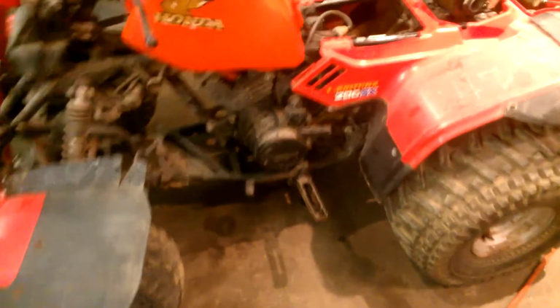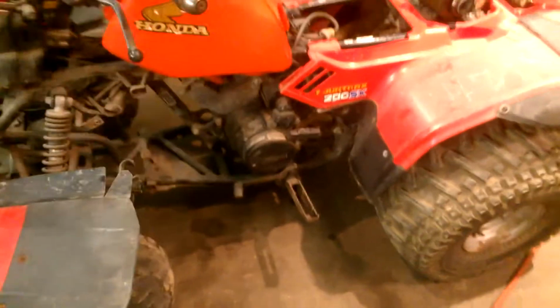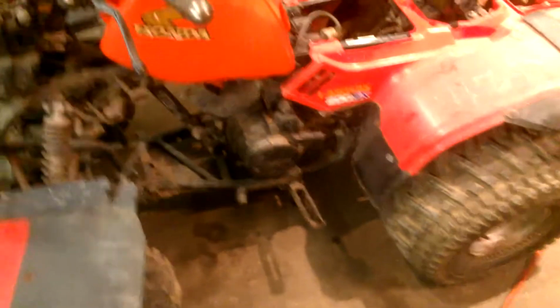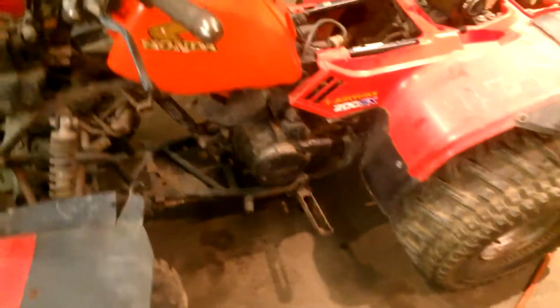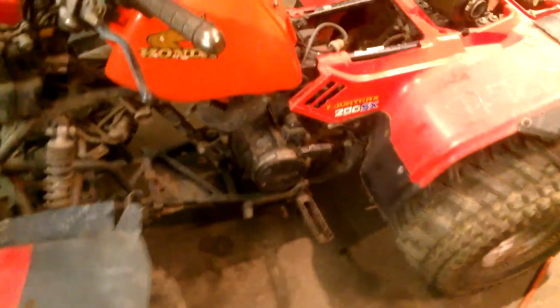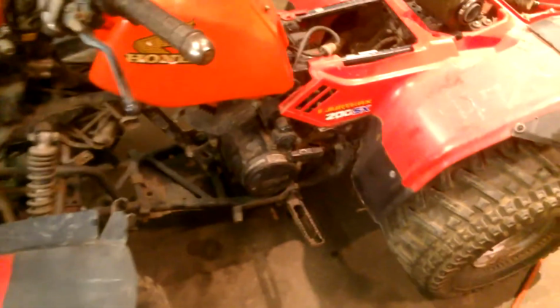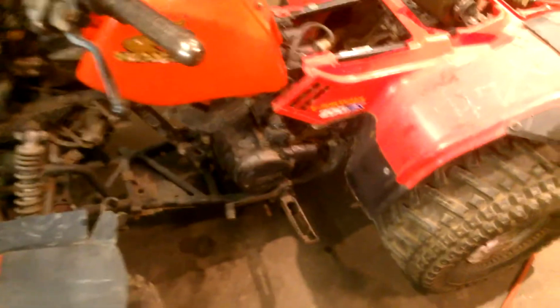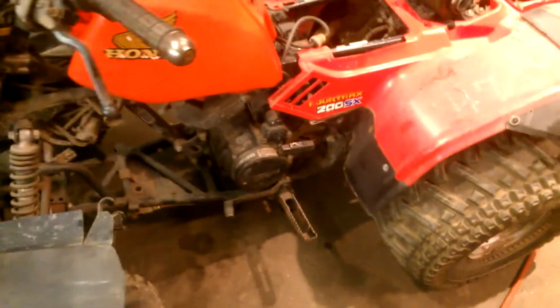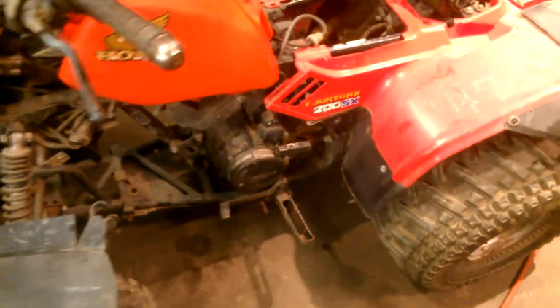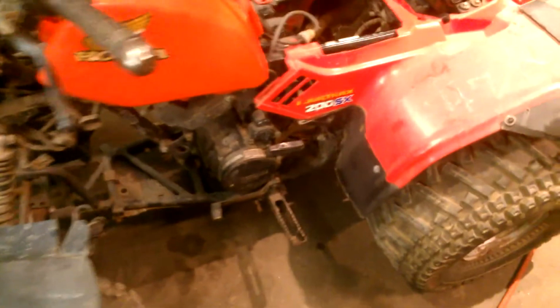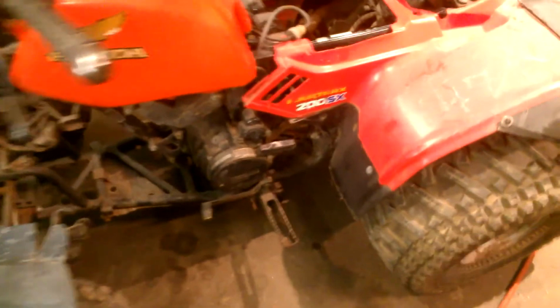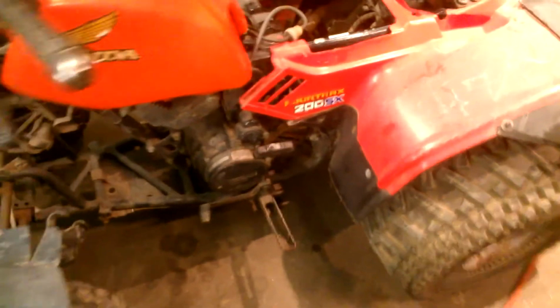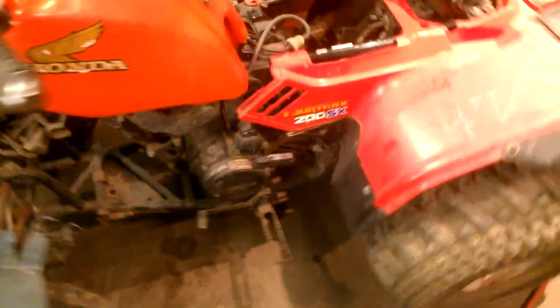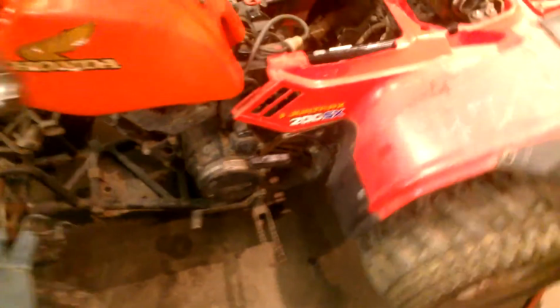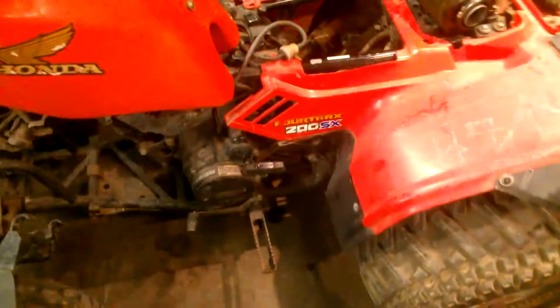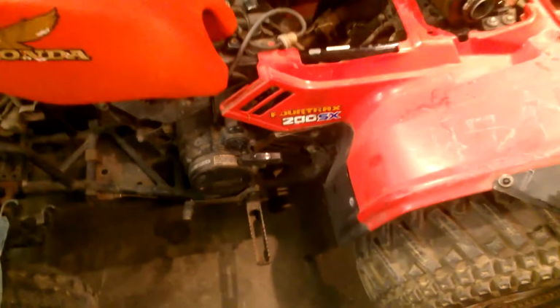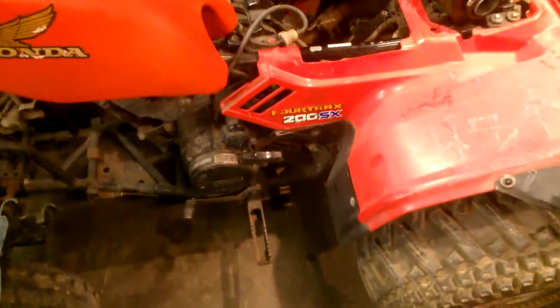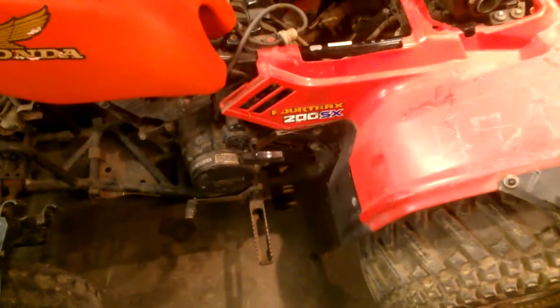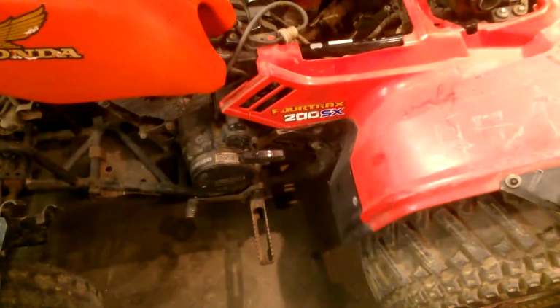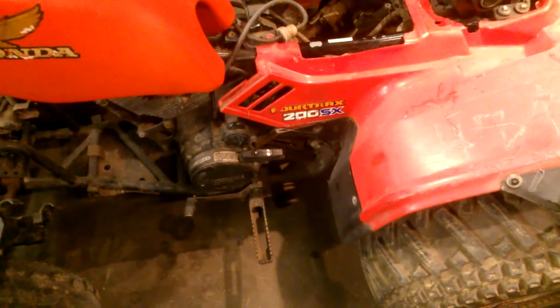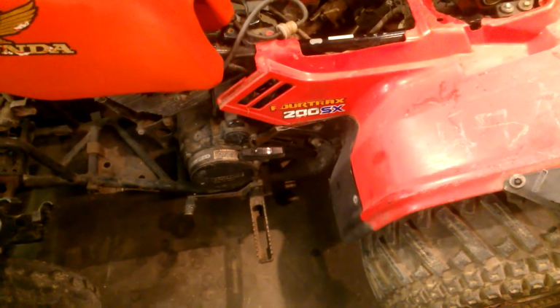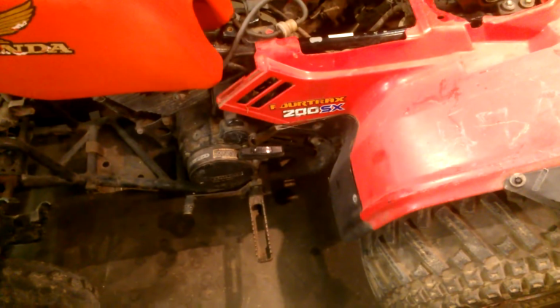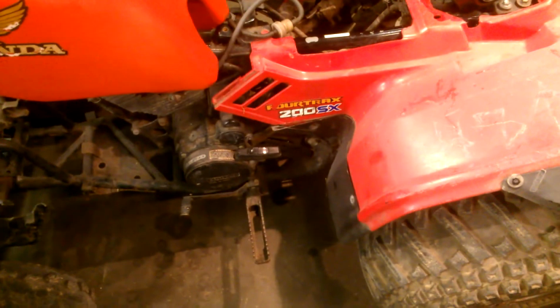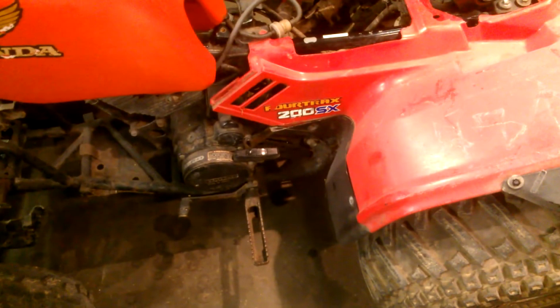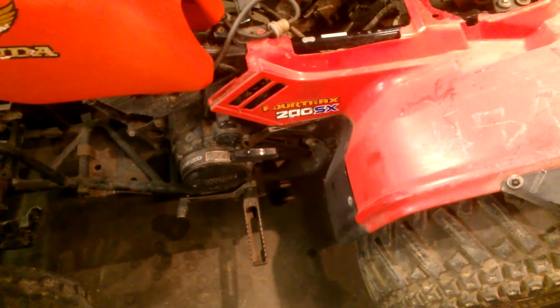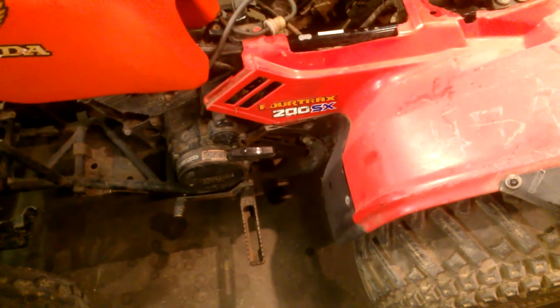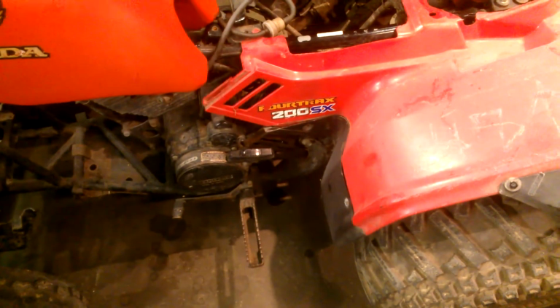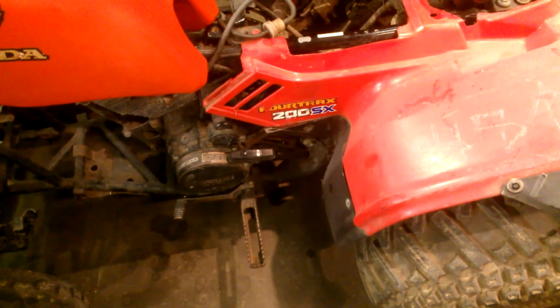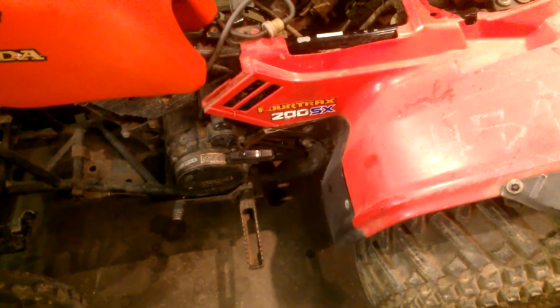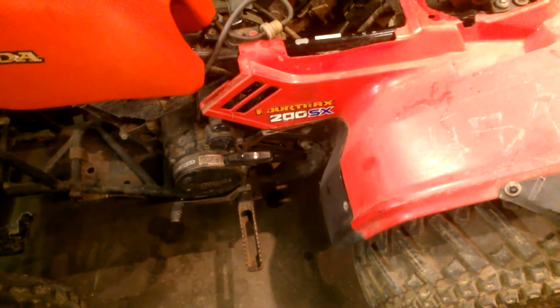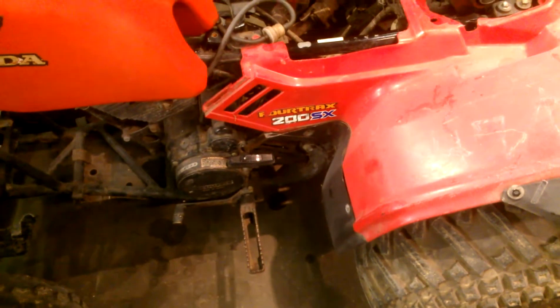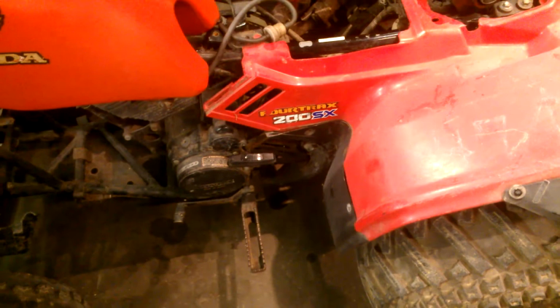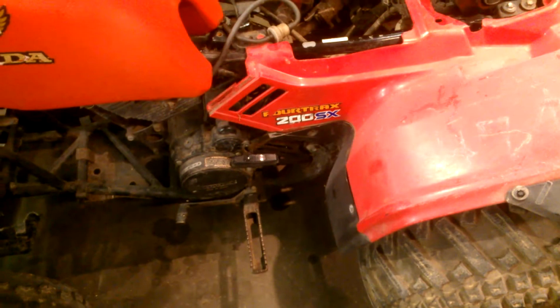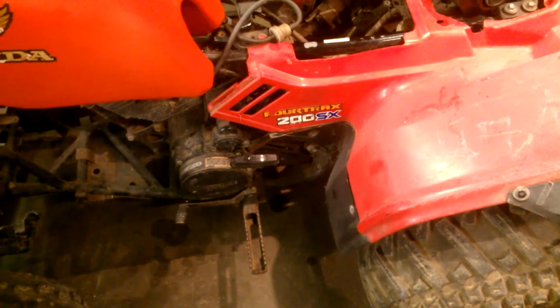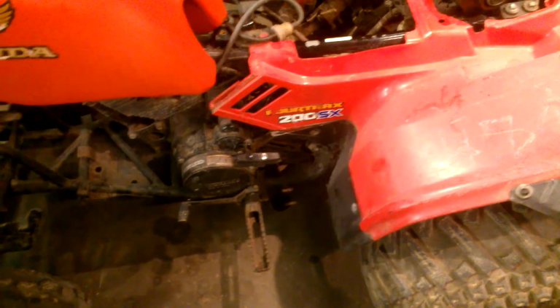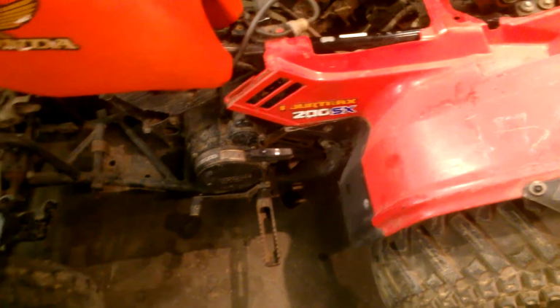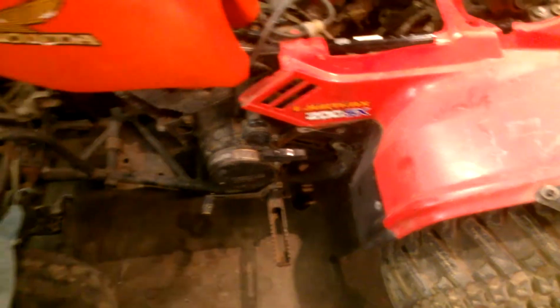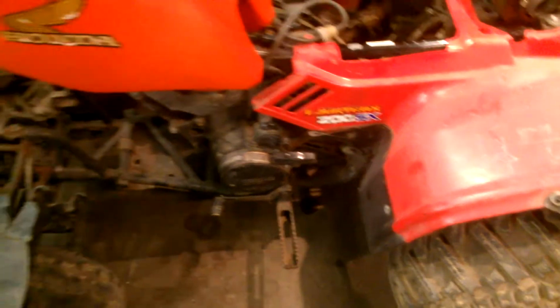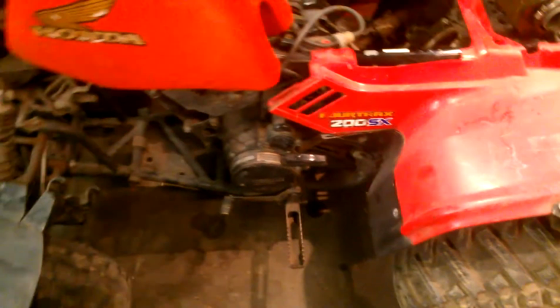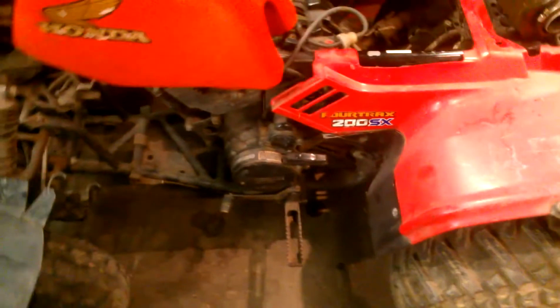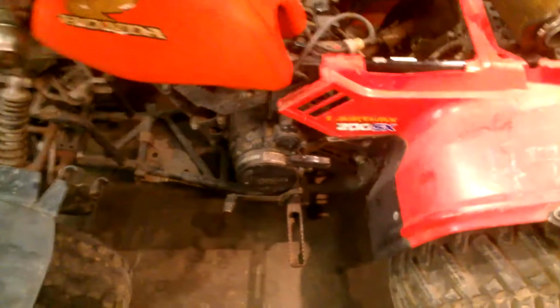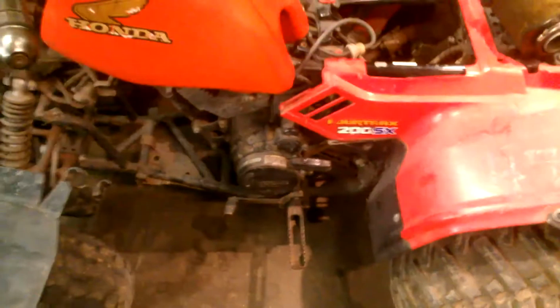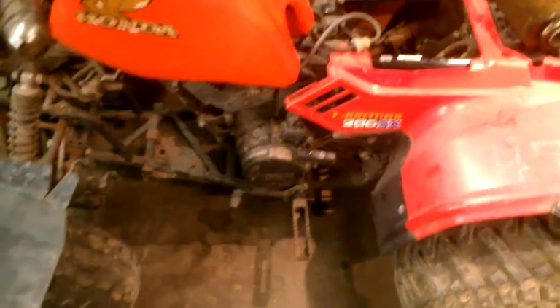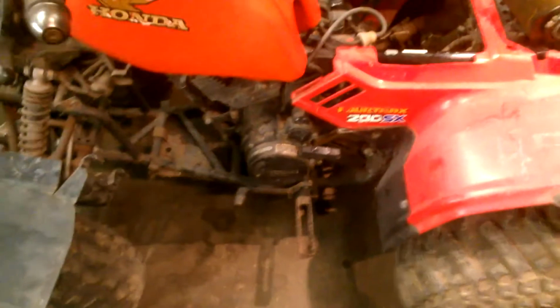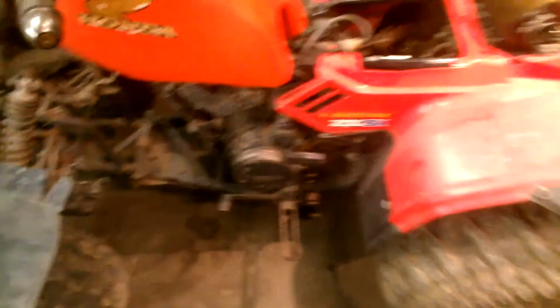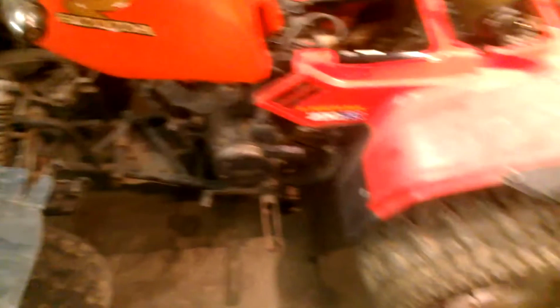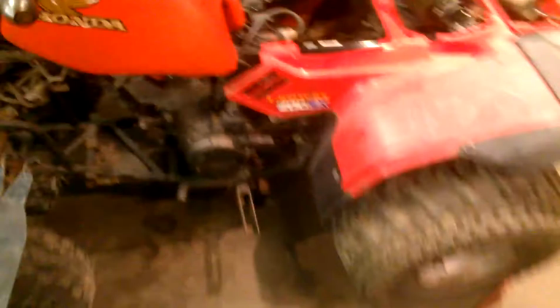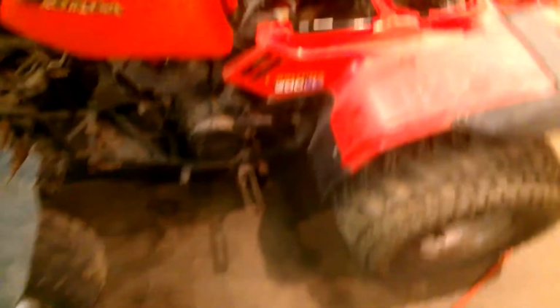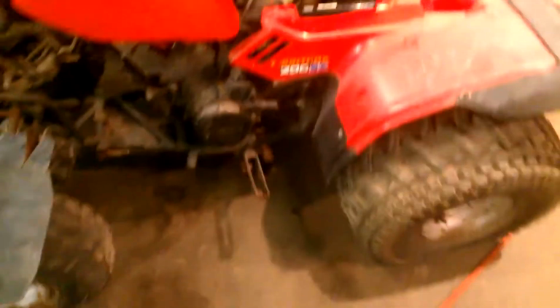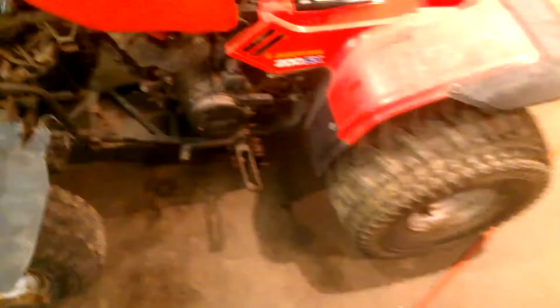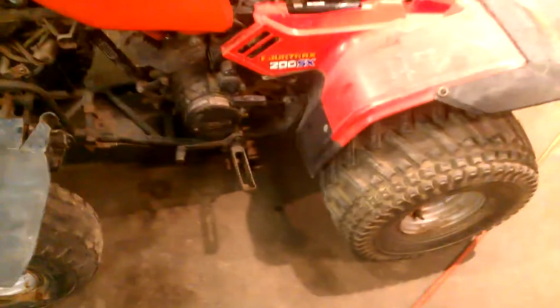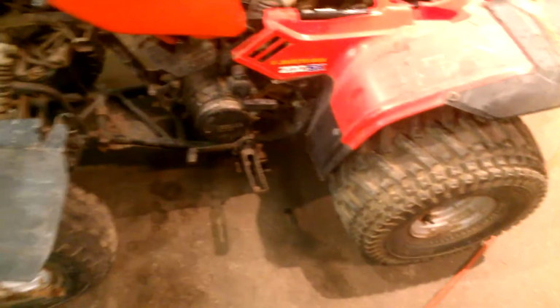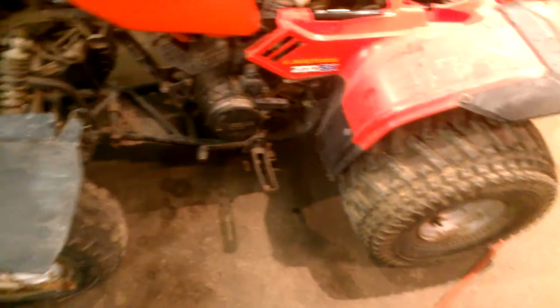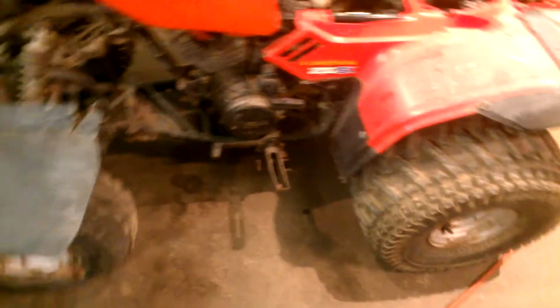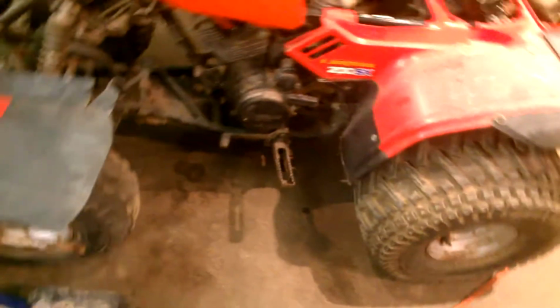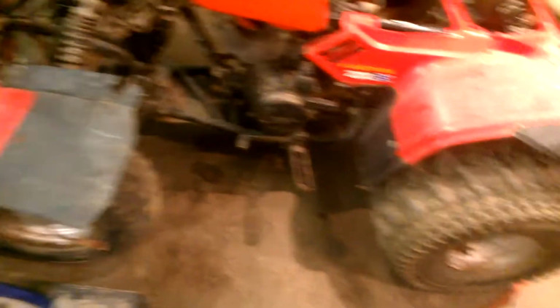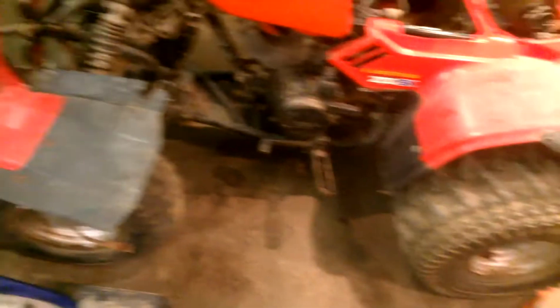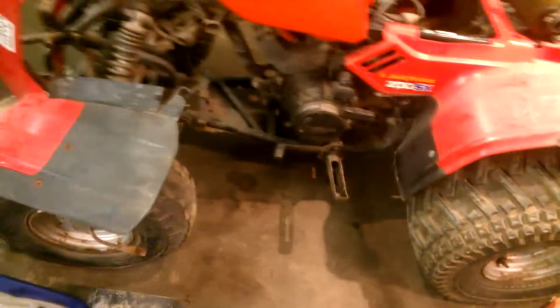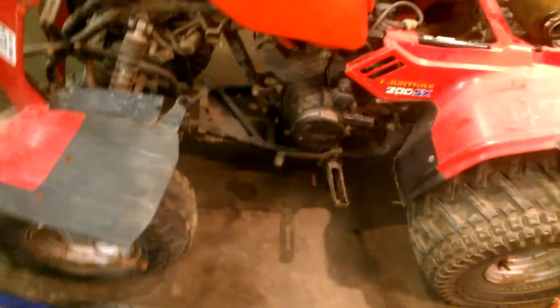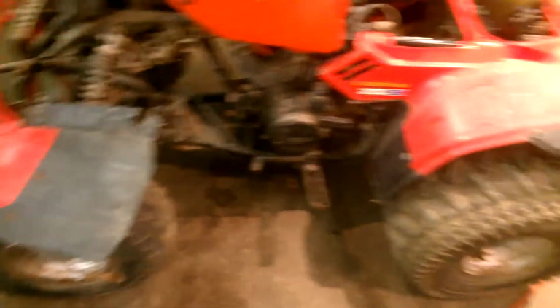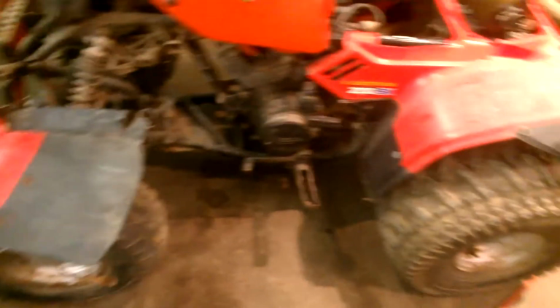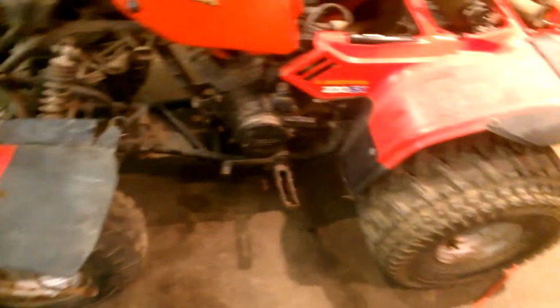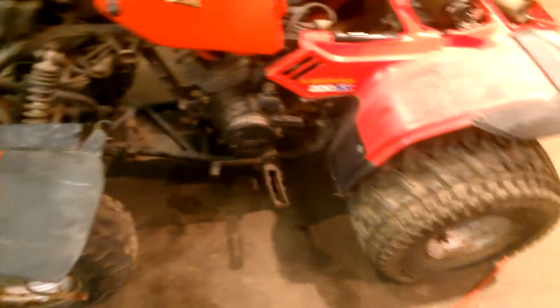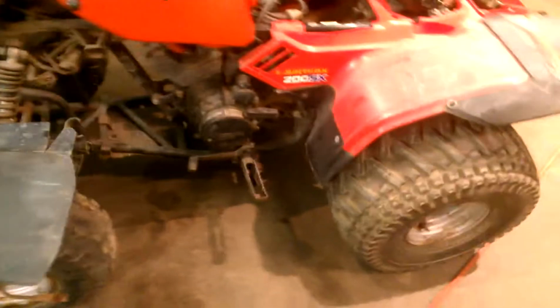All right, over here at the shop looking at the Honda TRX 200 SX. This is a 1986 model.